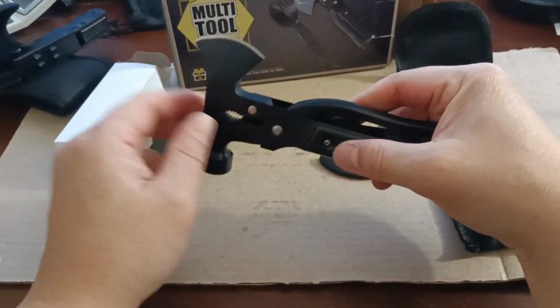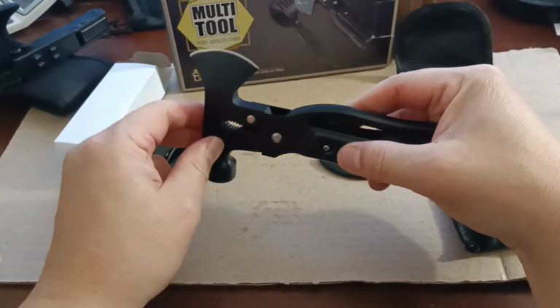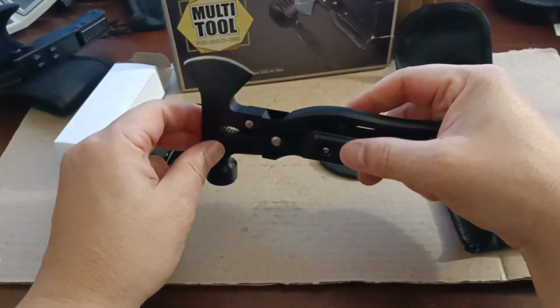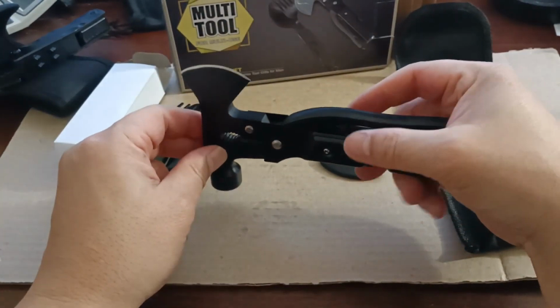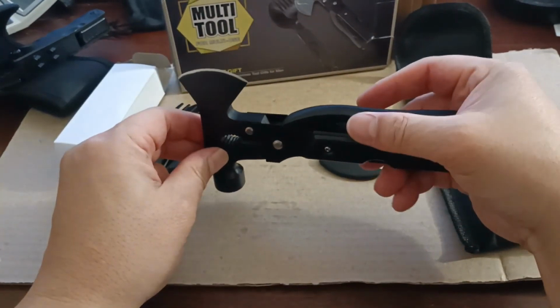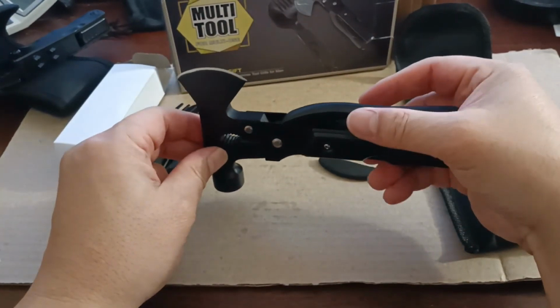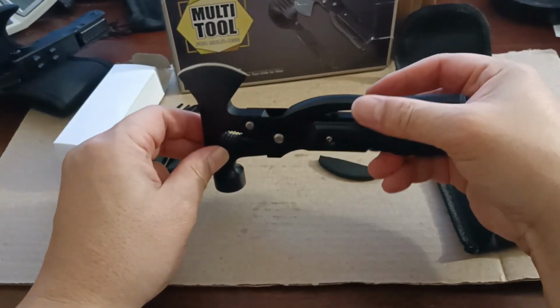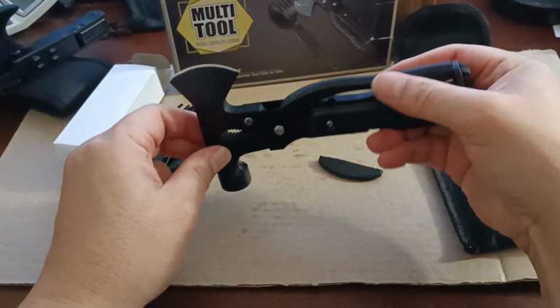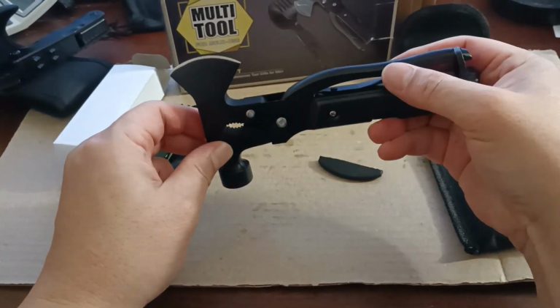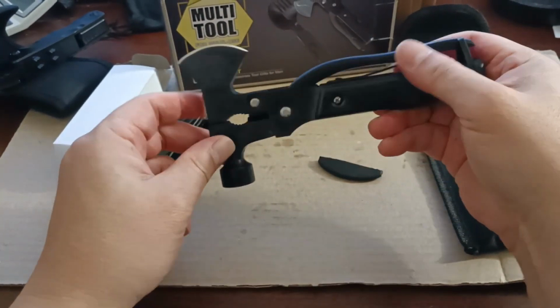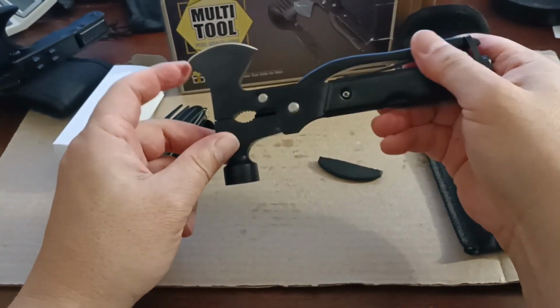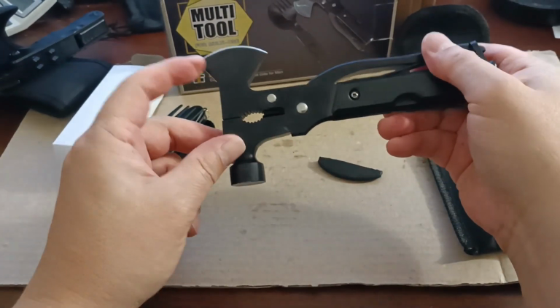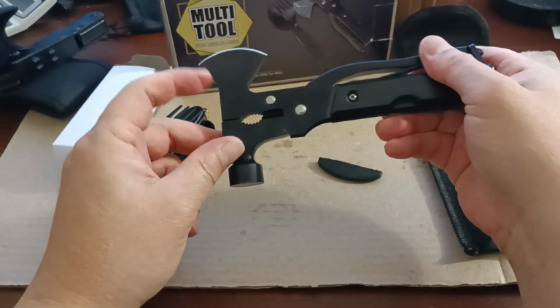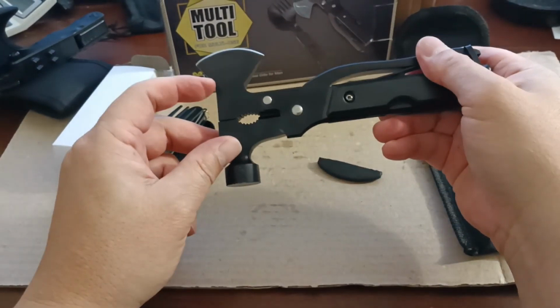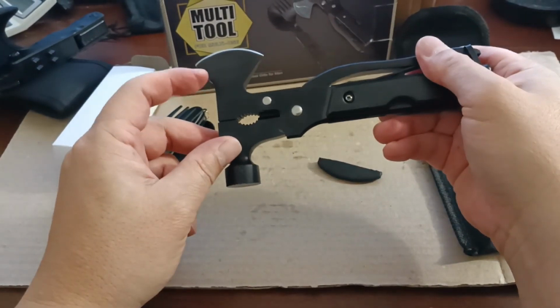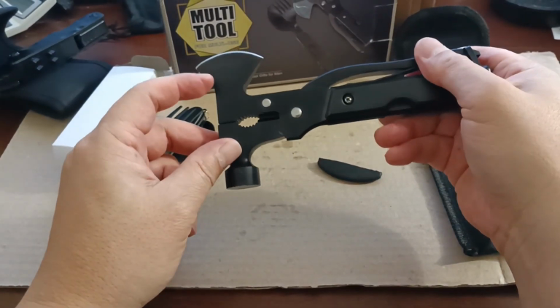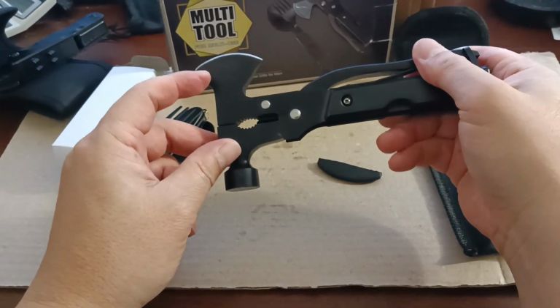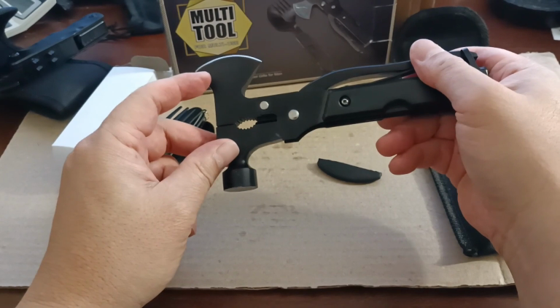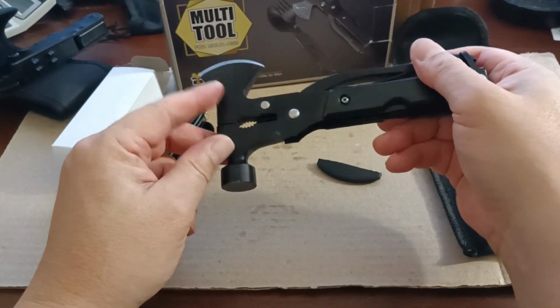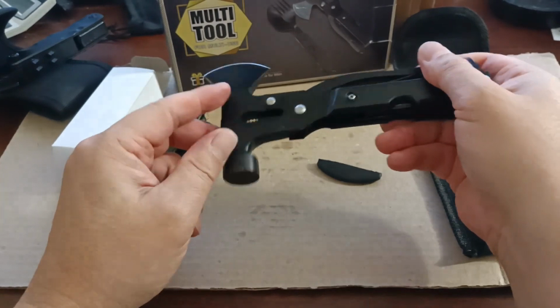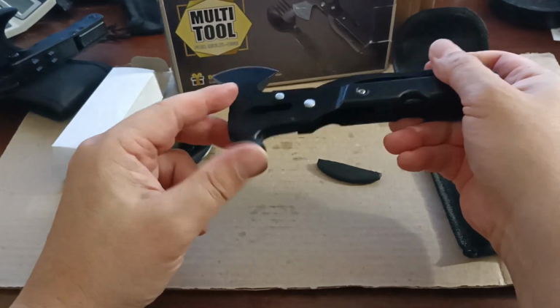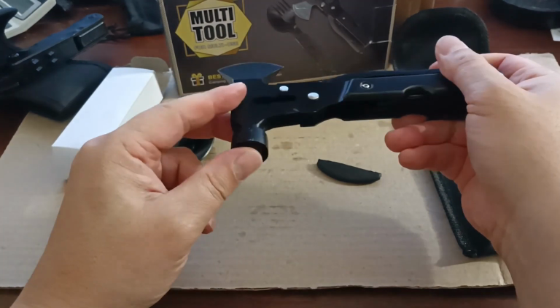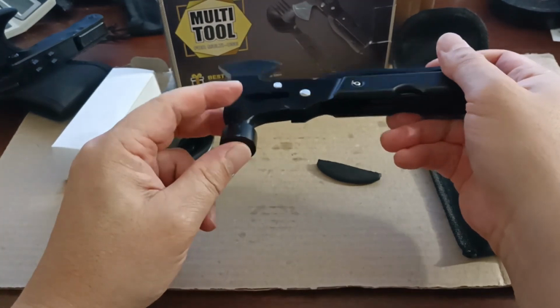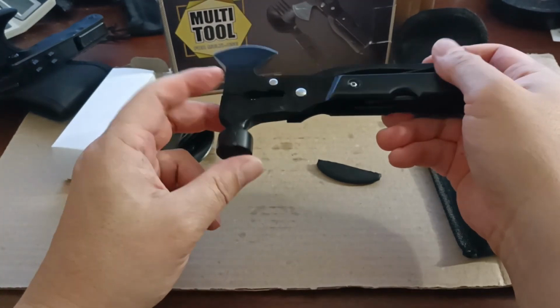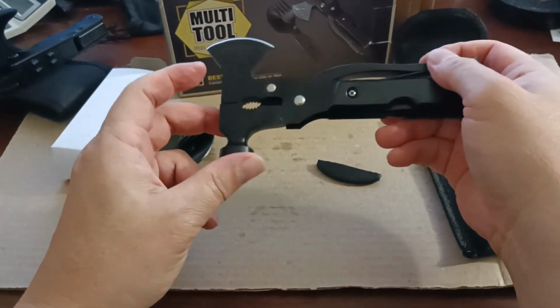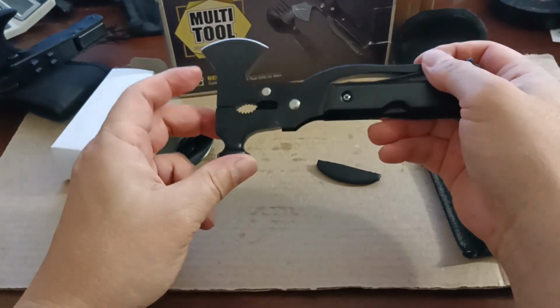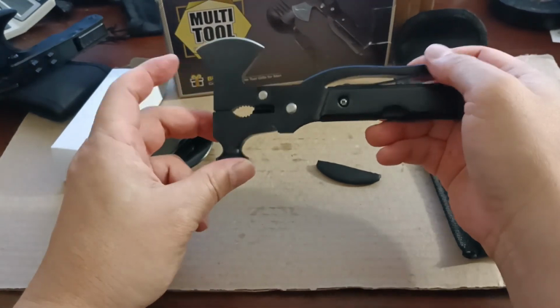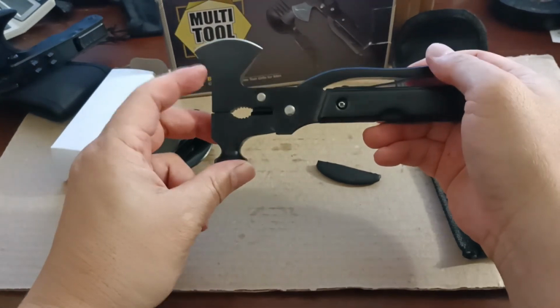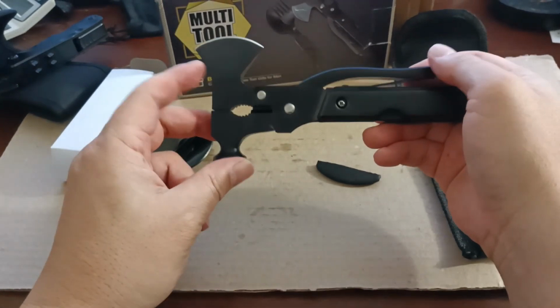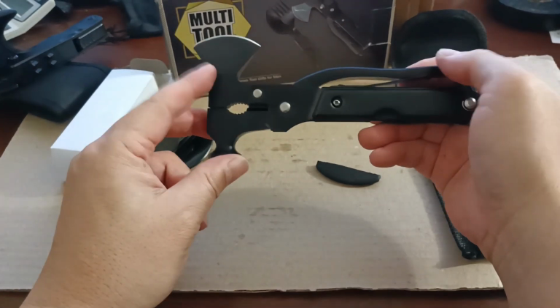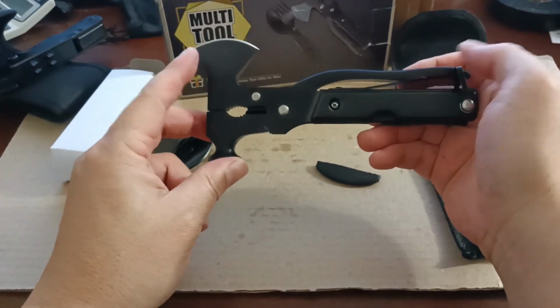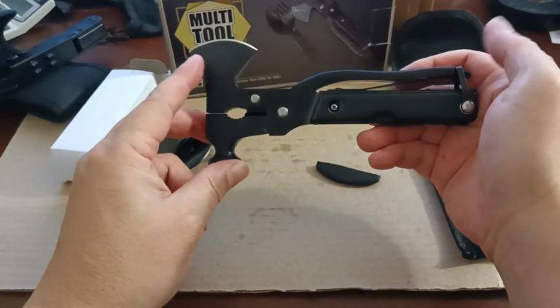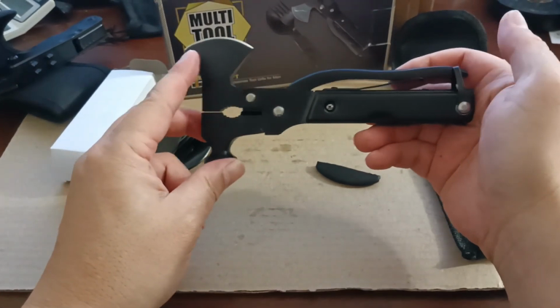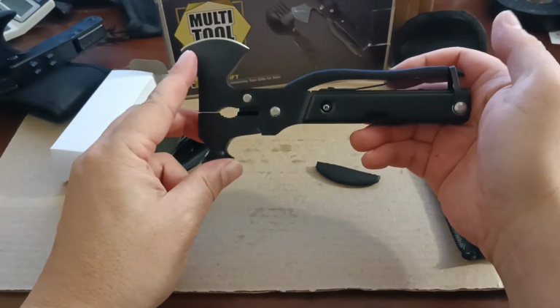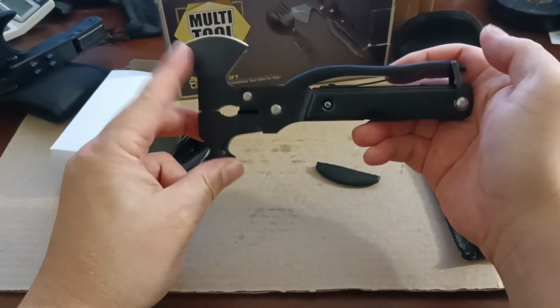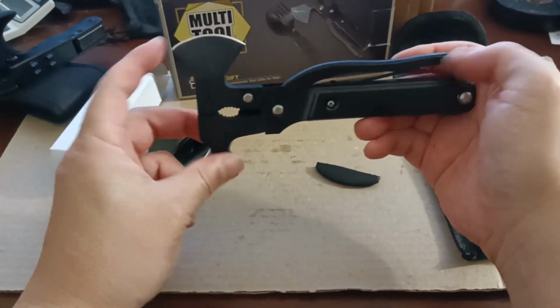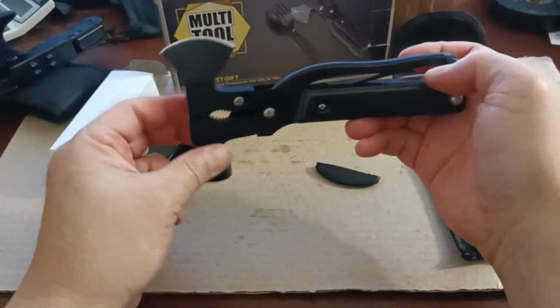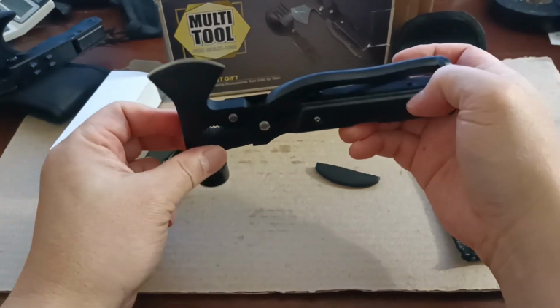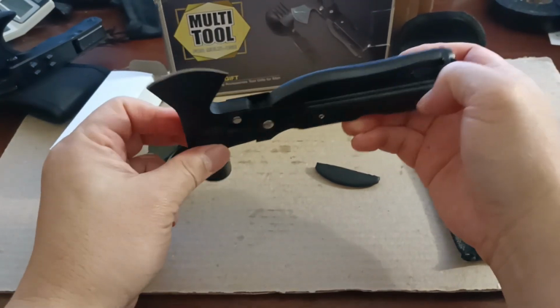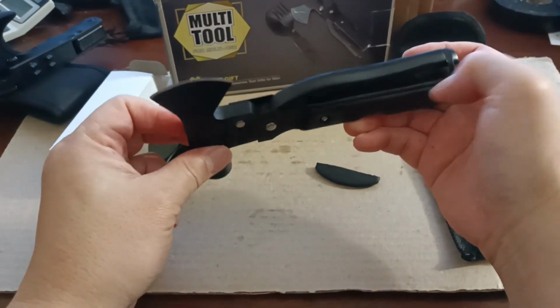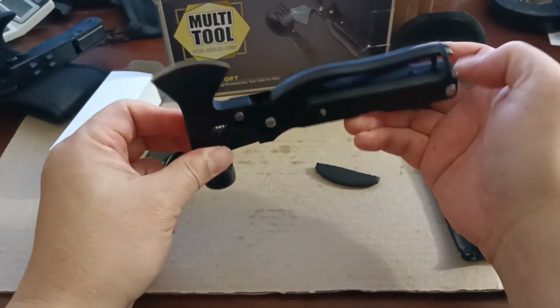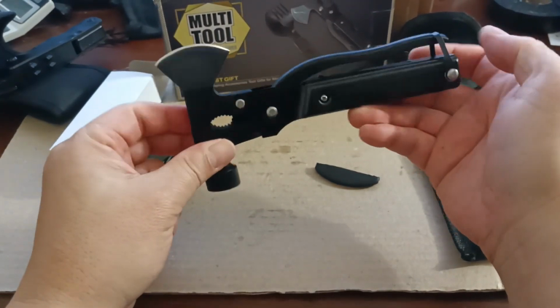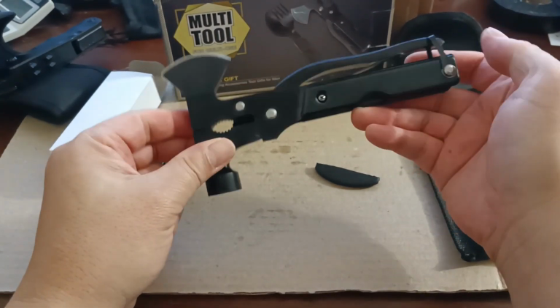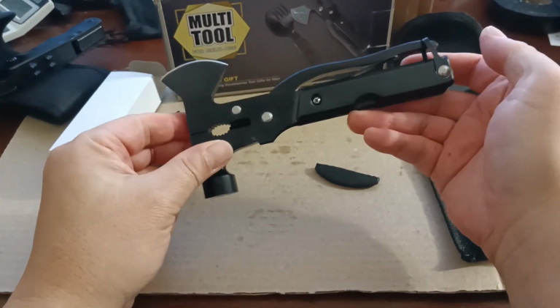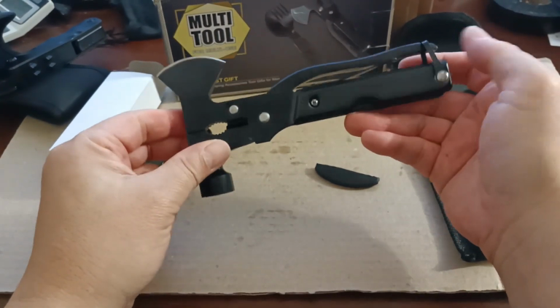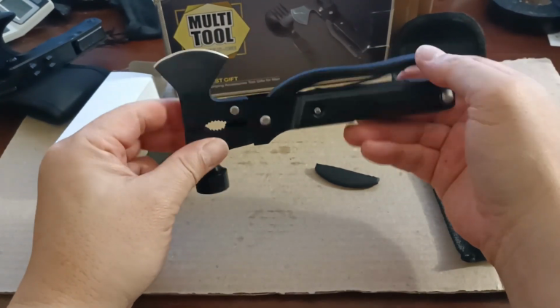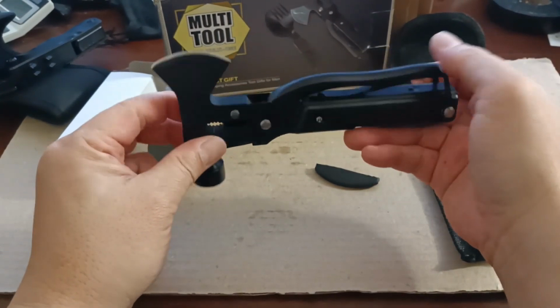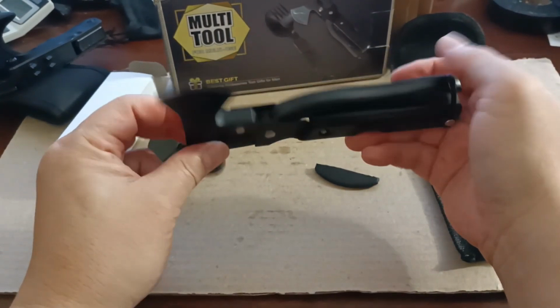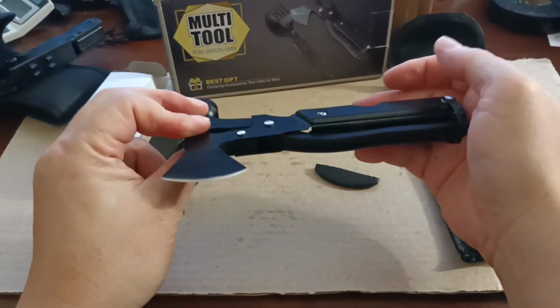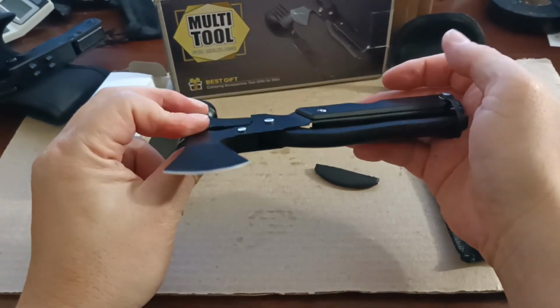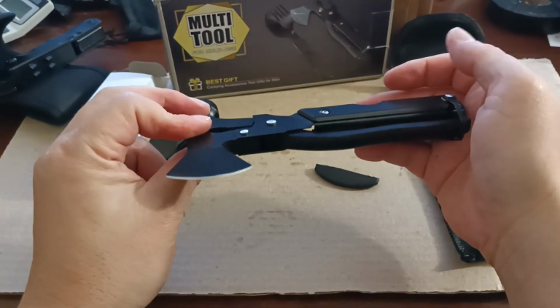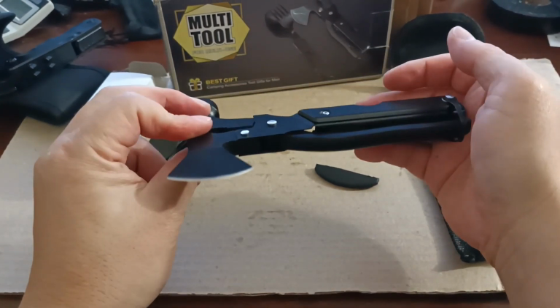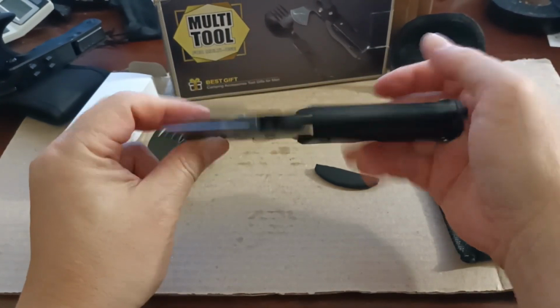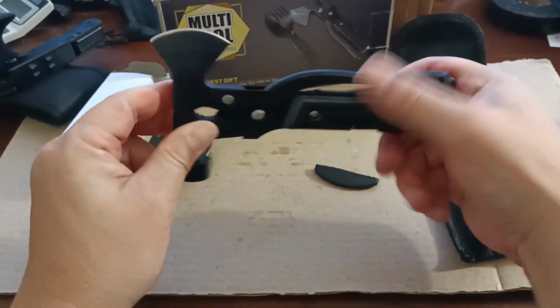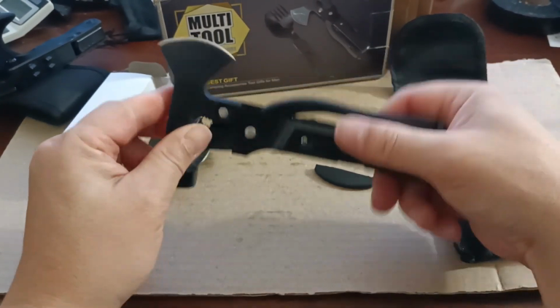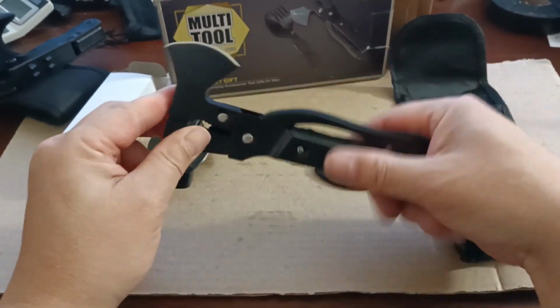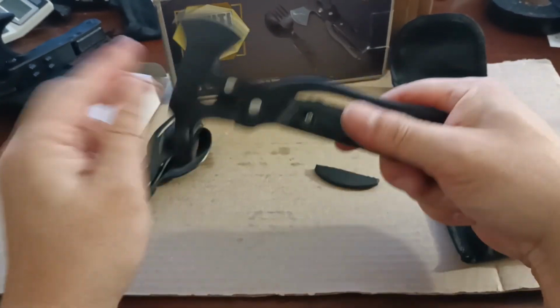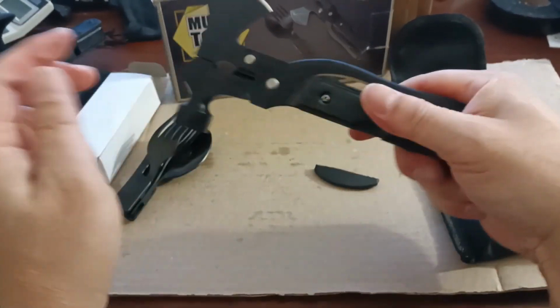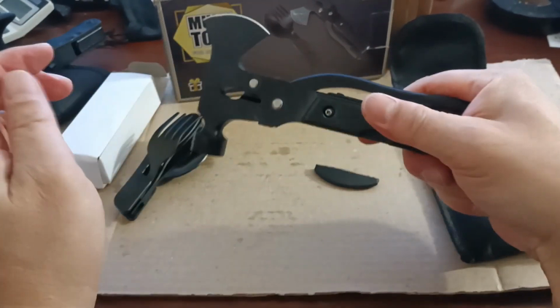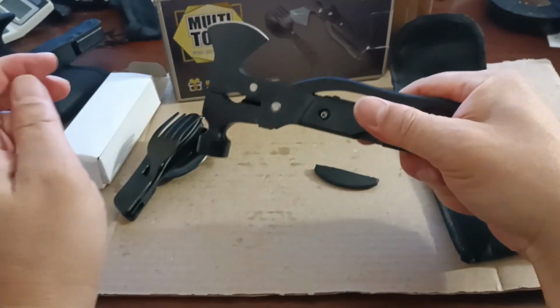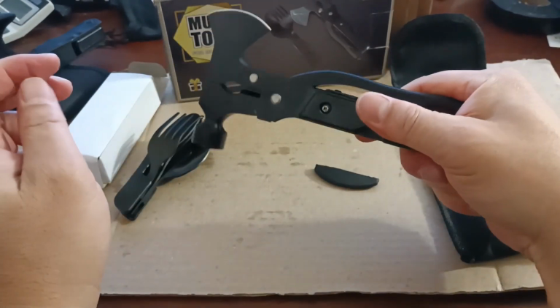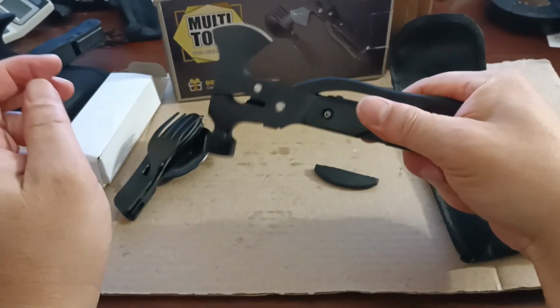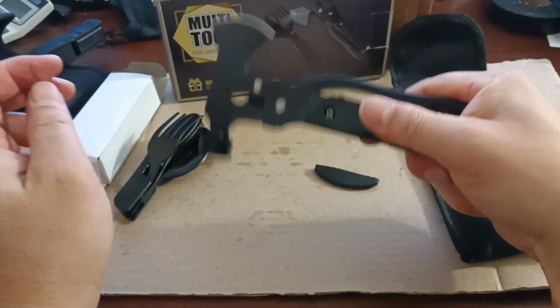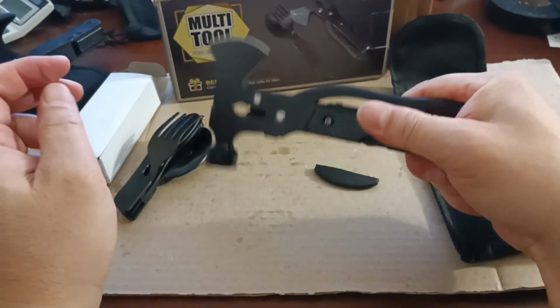Since this is a plier and axe combo, once you get your hammer and hammer a nail, you don't have a nail picker — so just a note on that. Basically one way in.